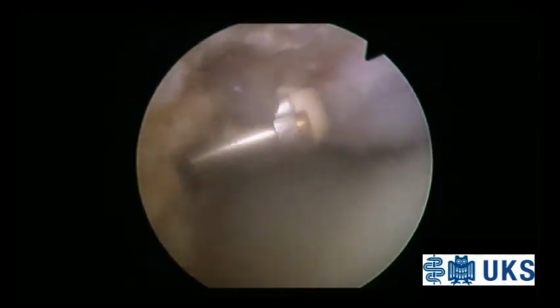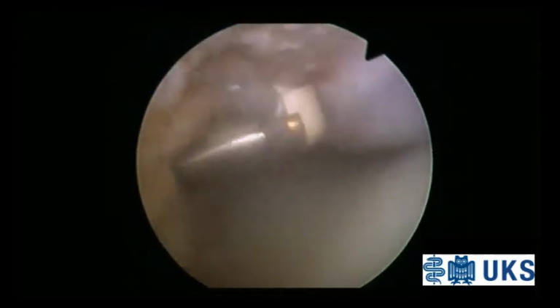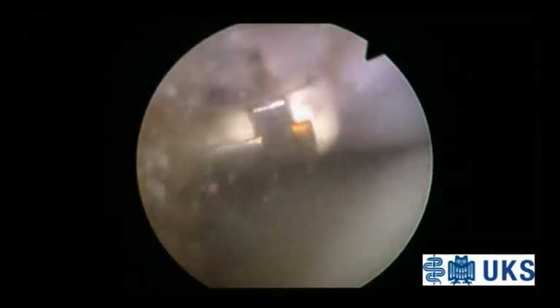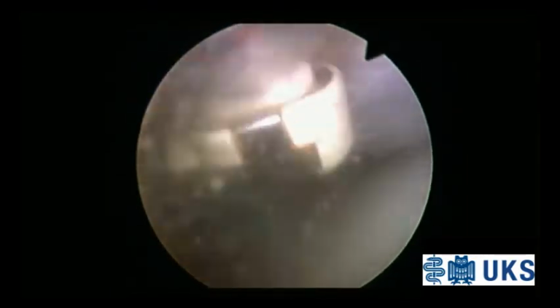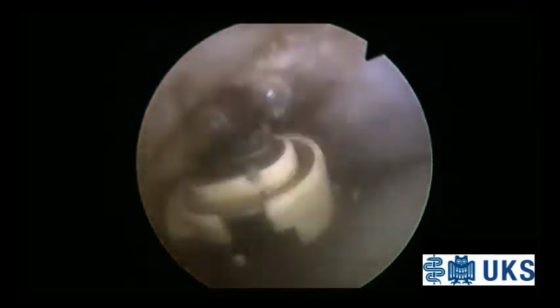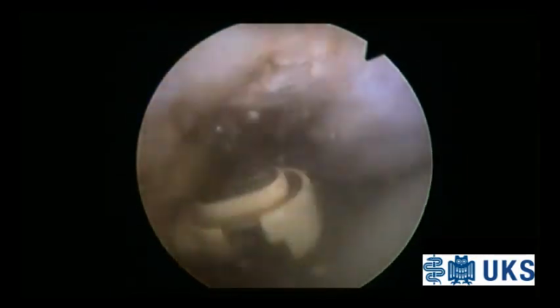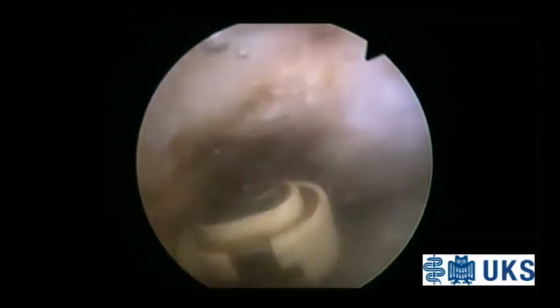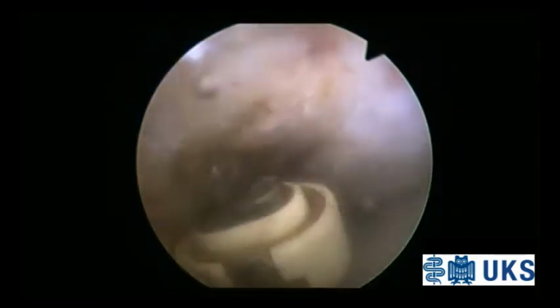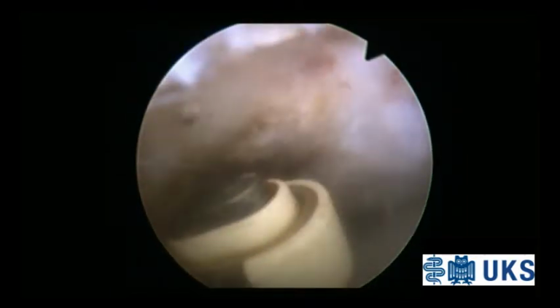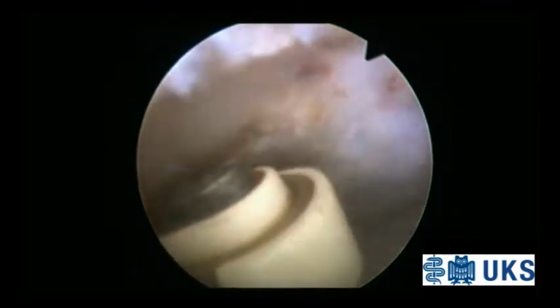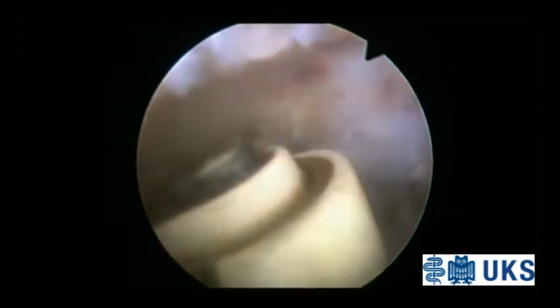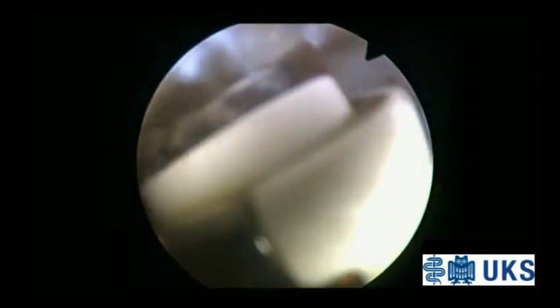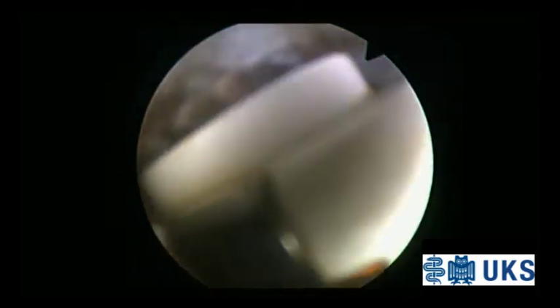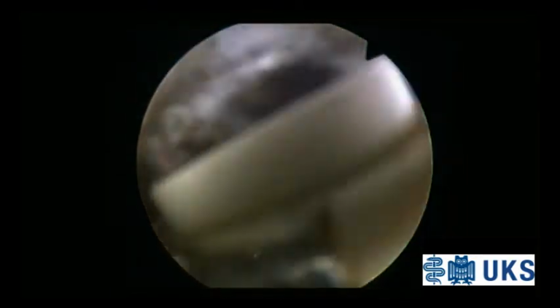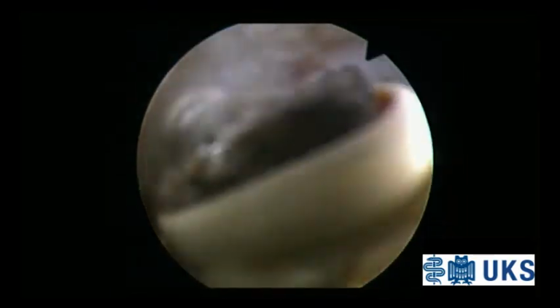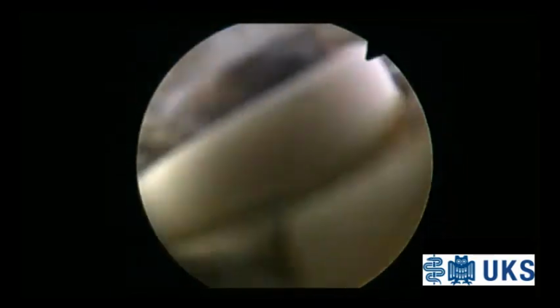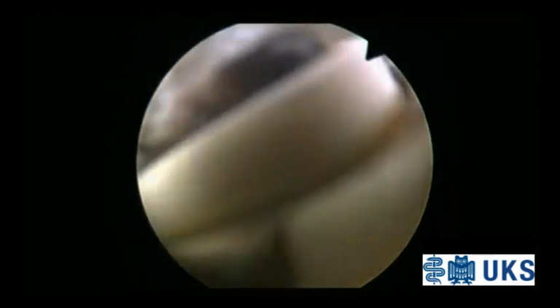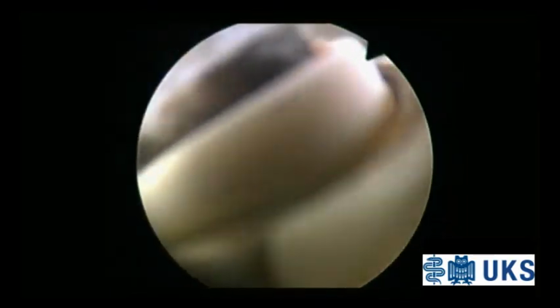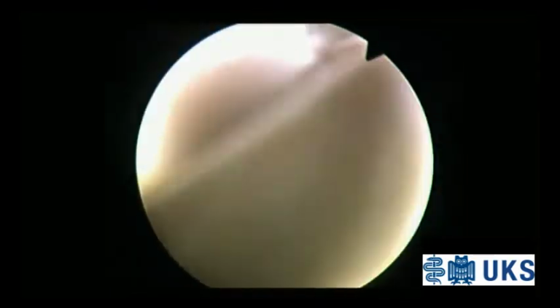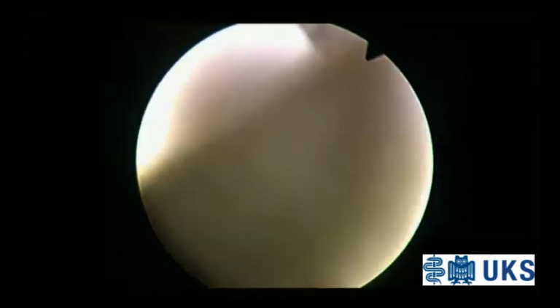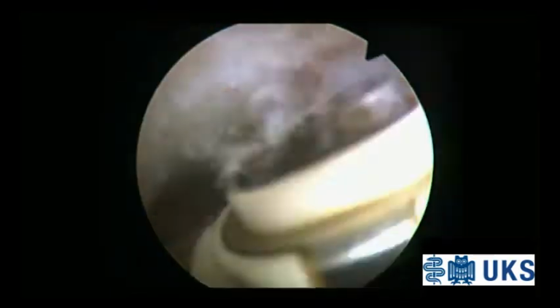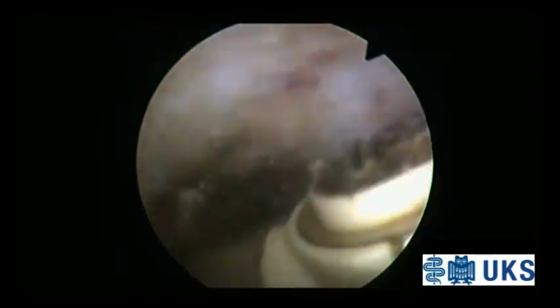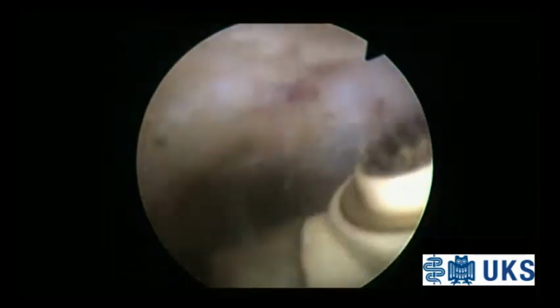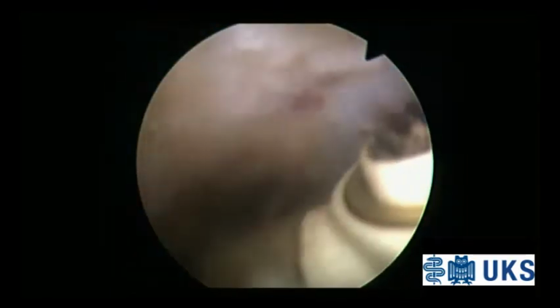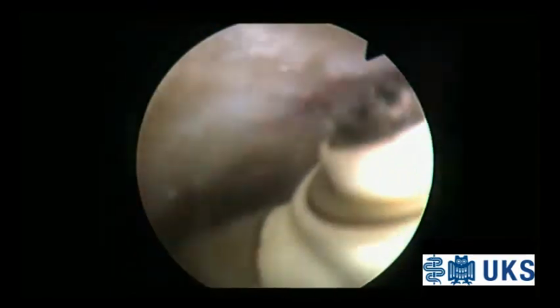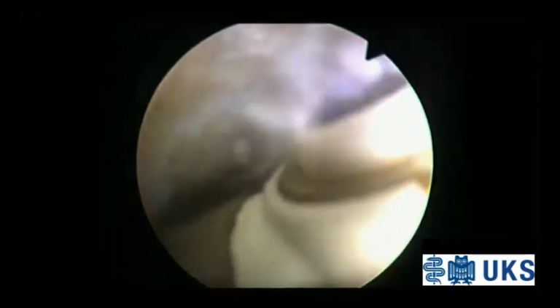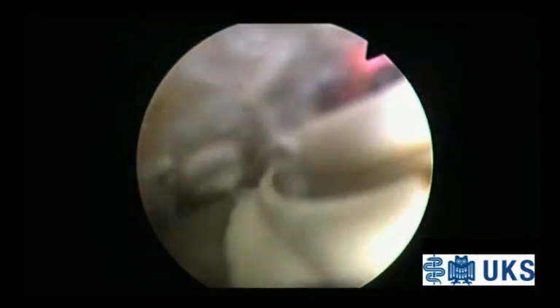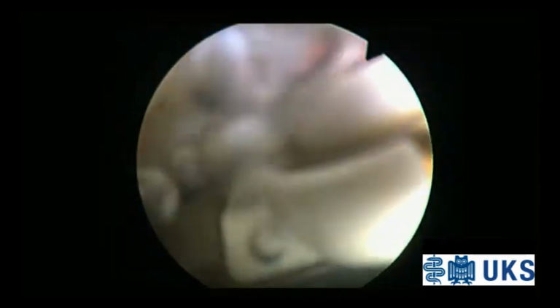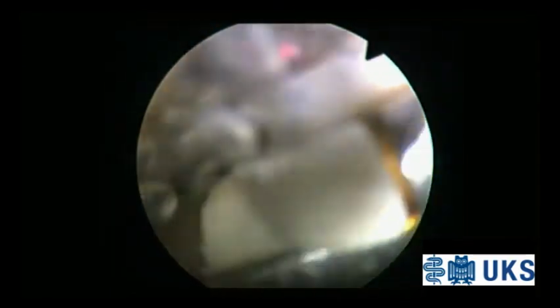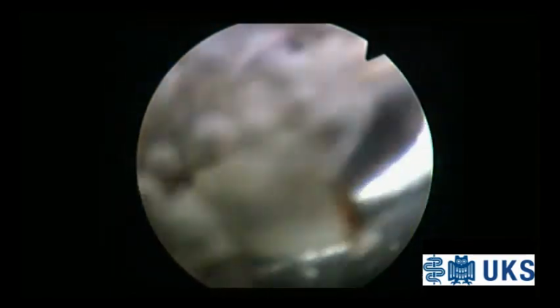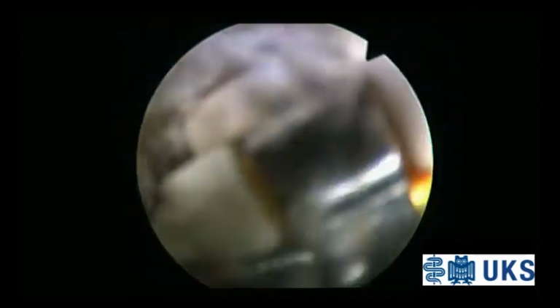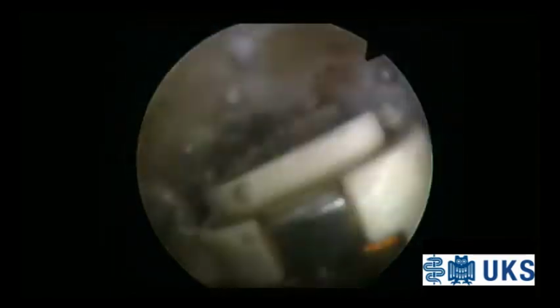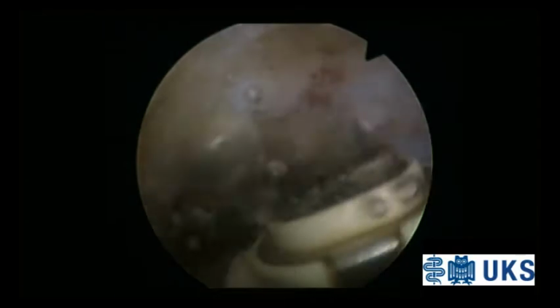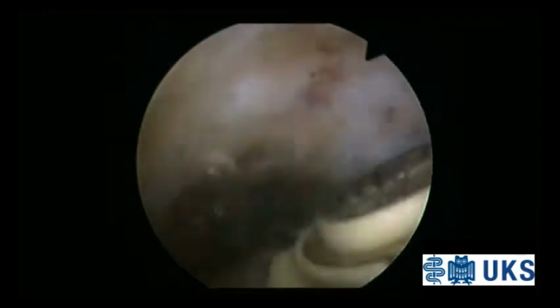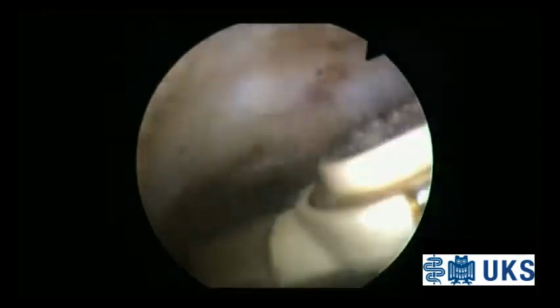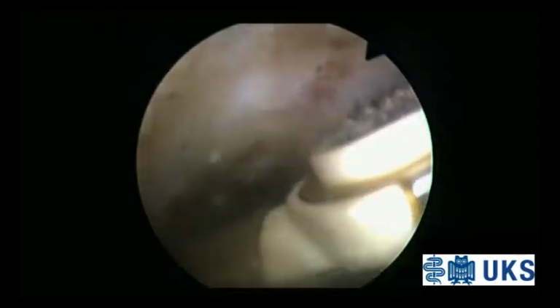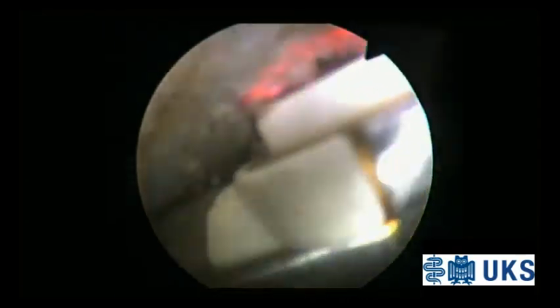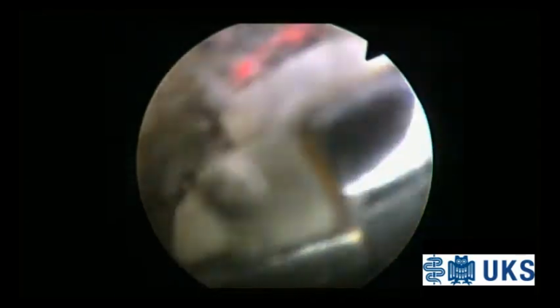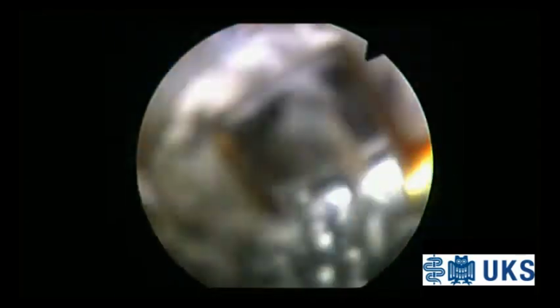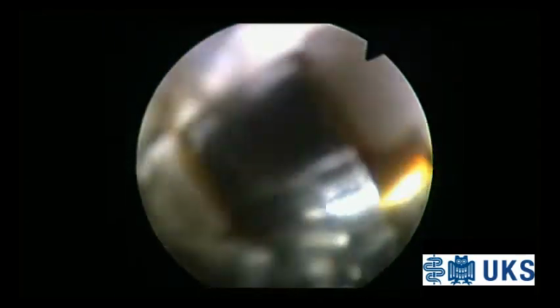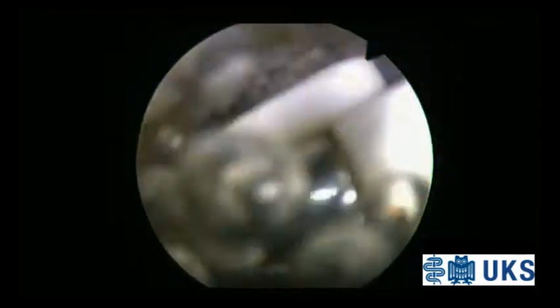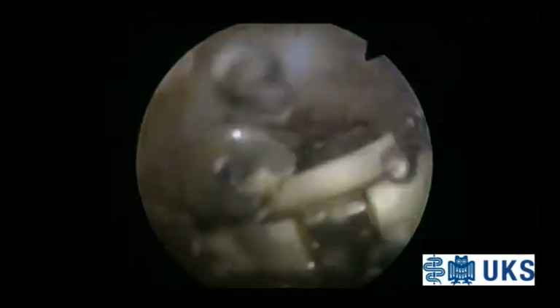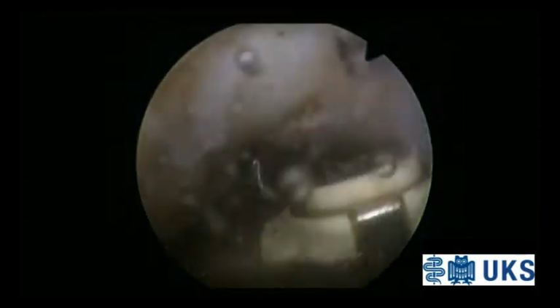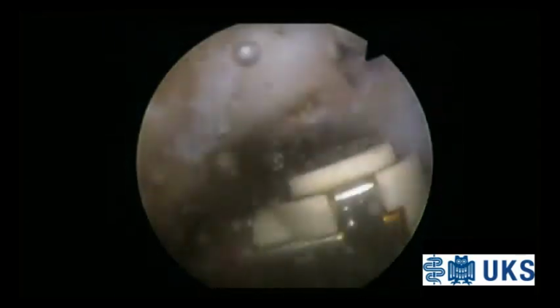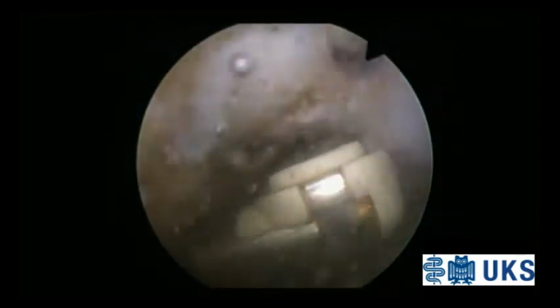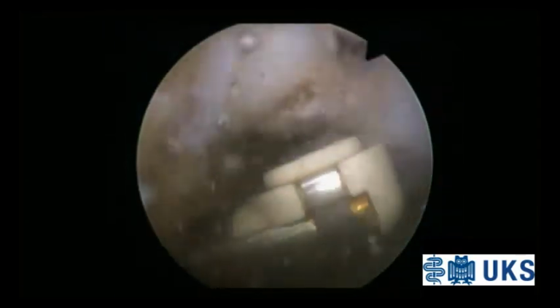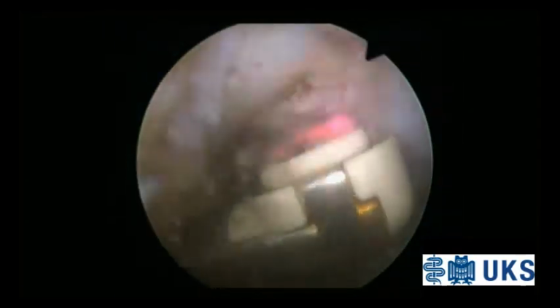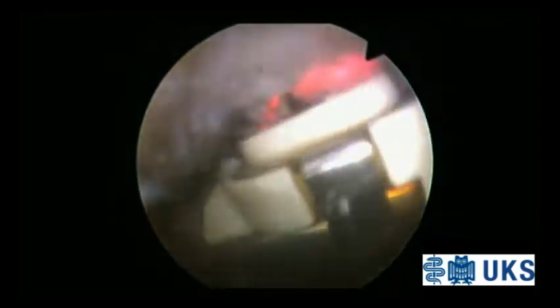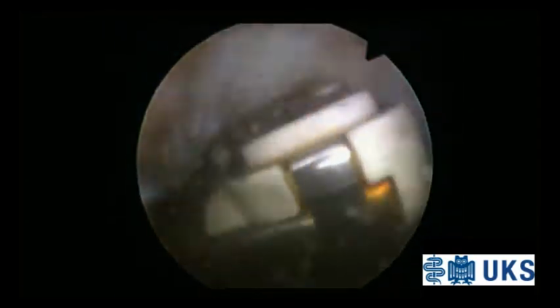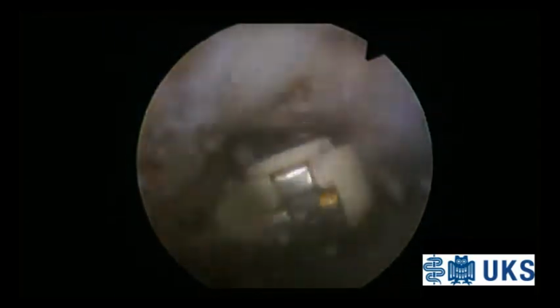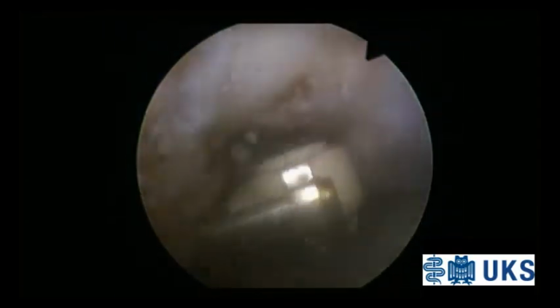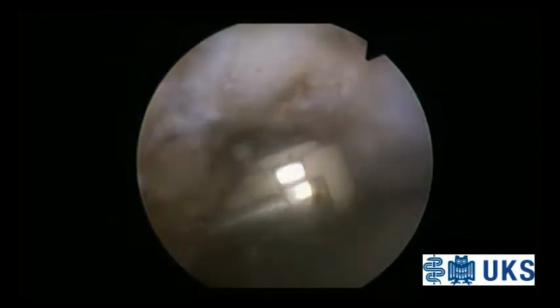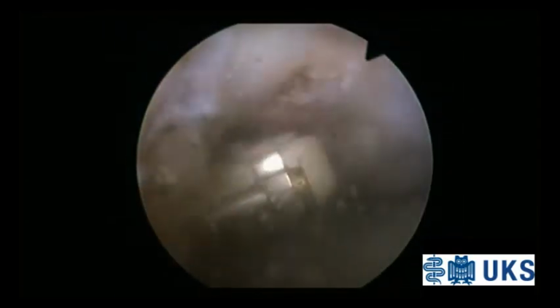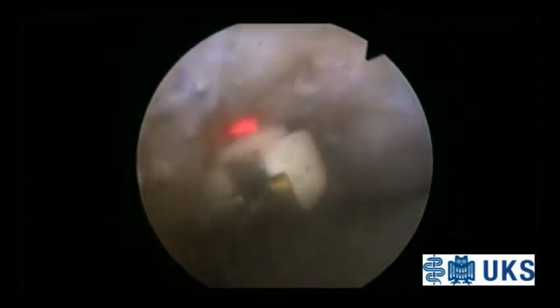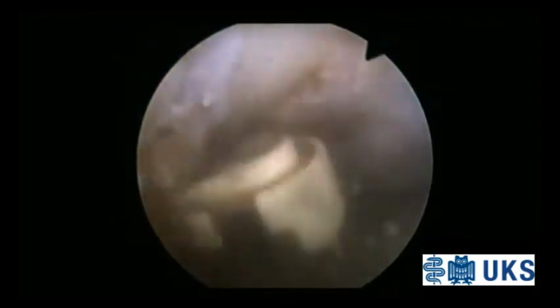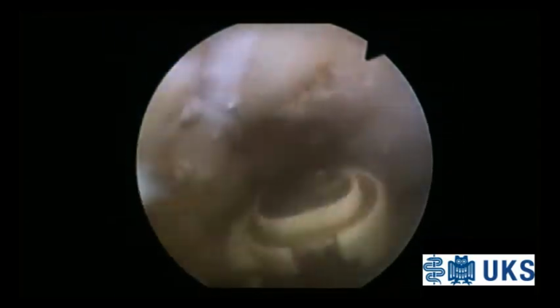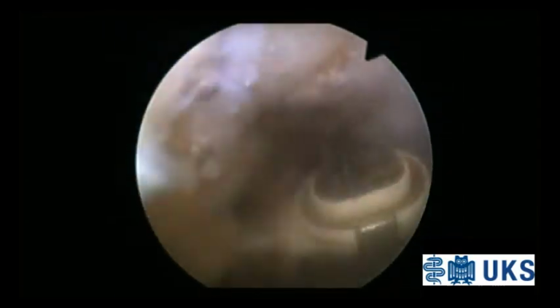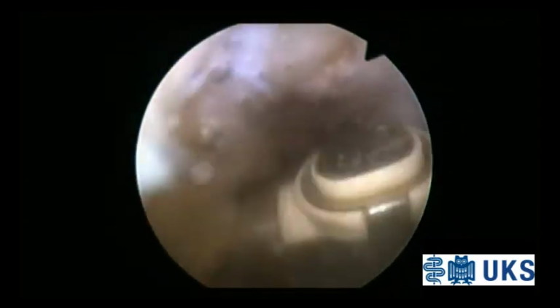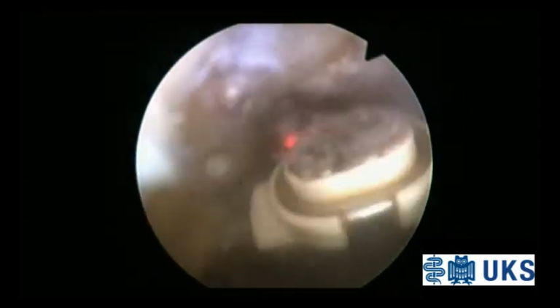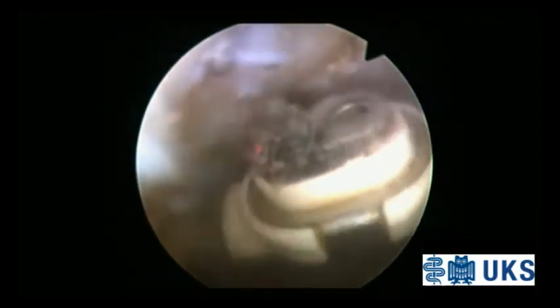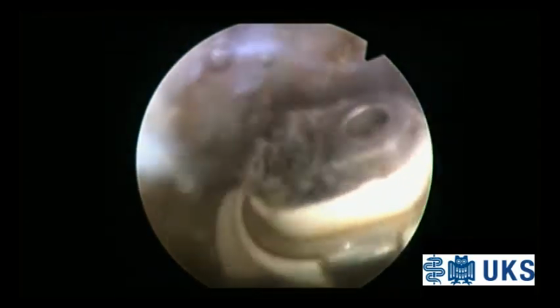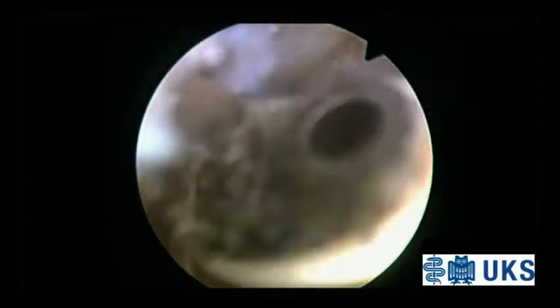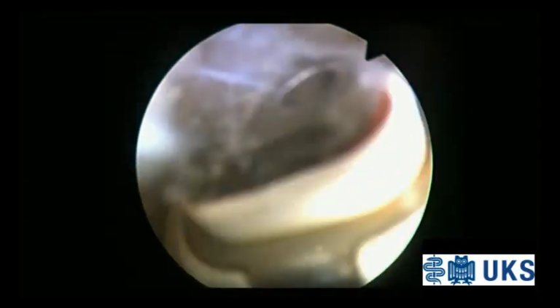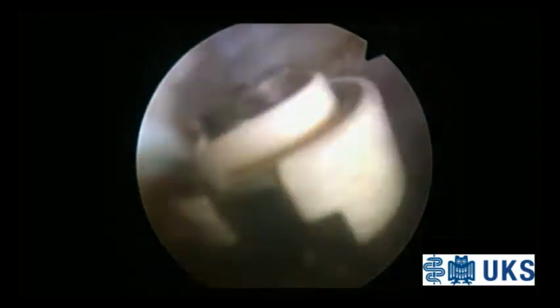Under general or spinal anesthesia, the patient is positioned supine using a leg holder and an unsterile tourniquet.